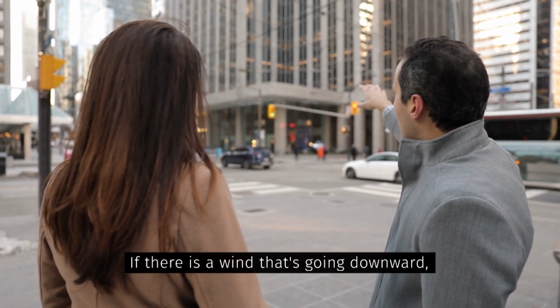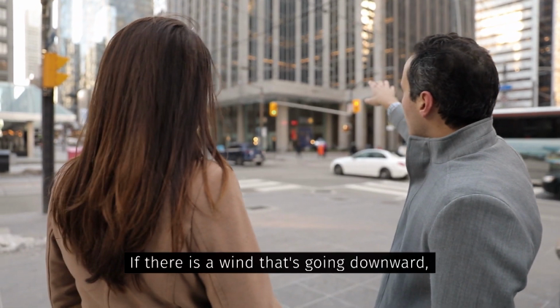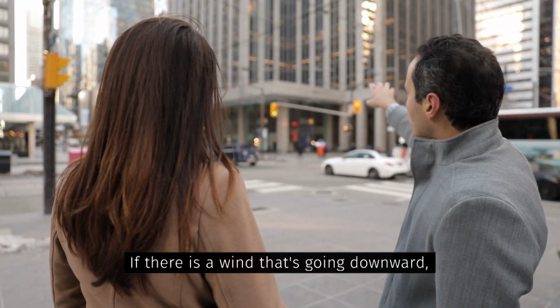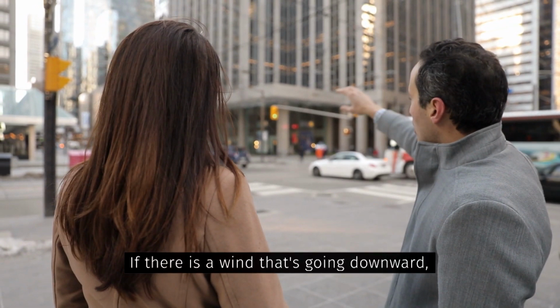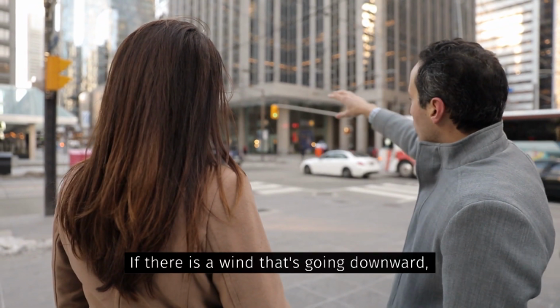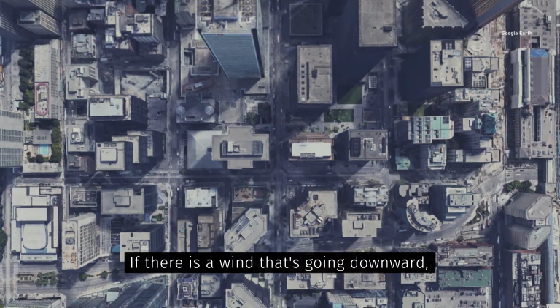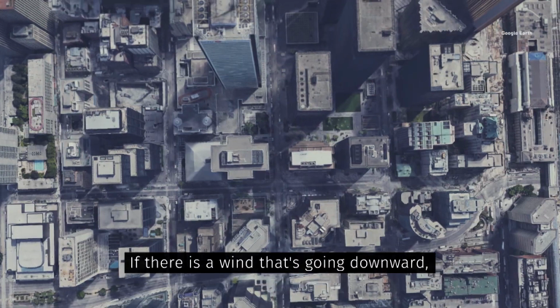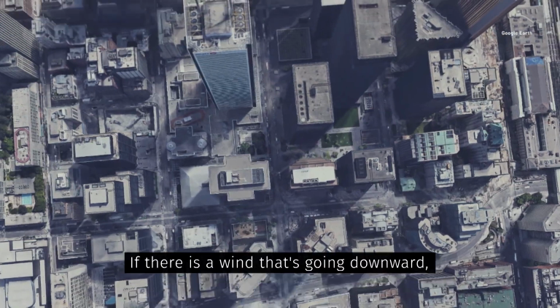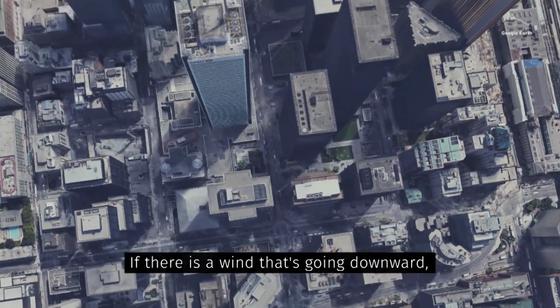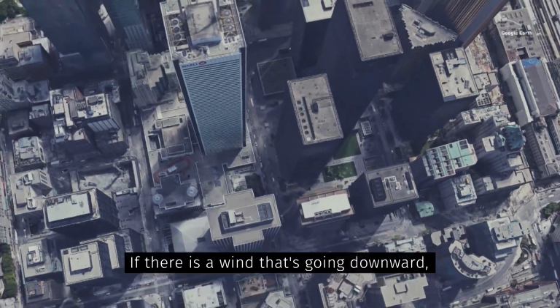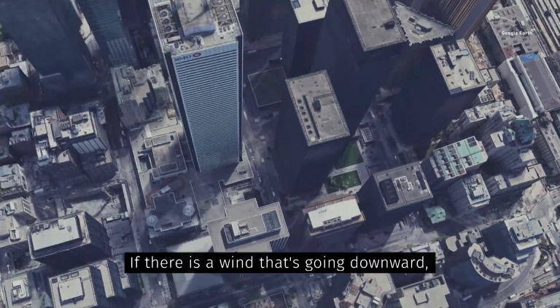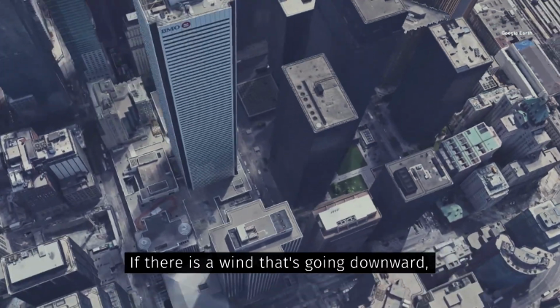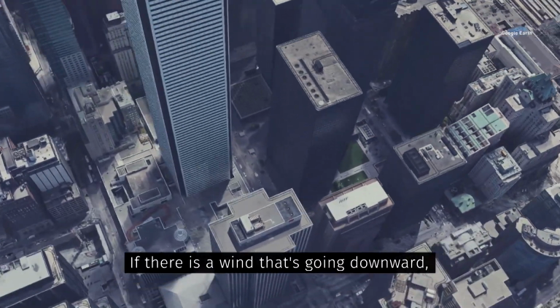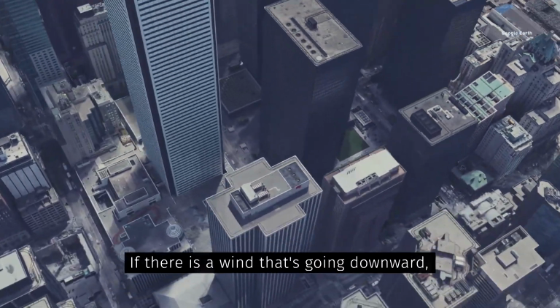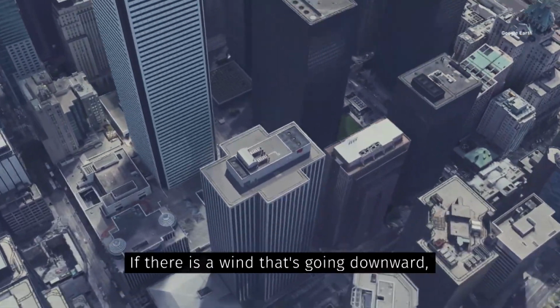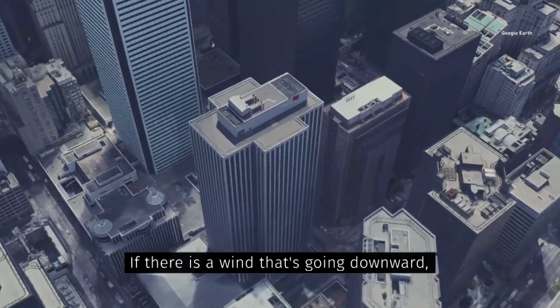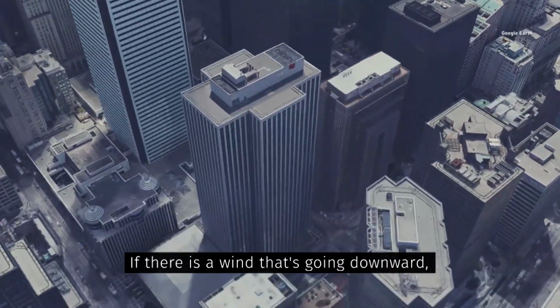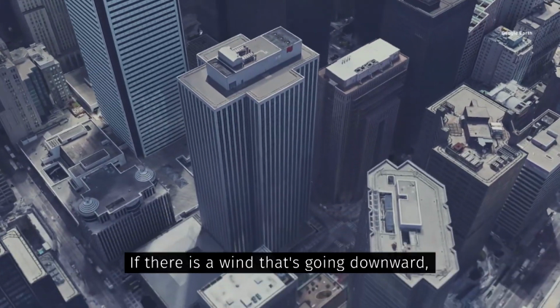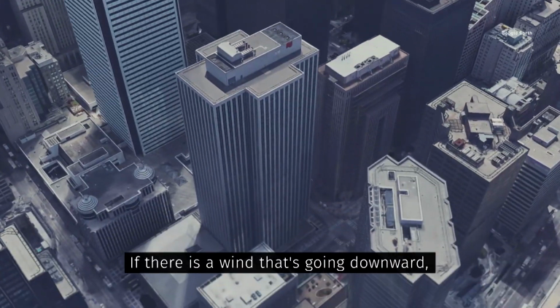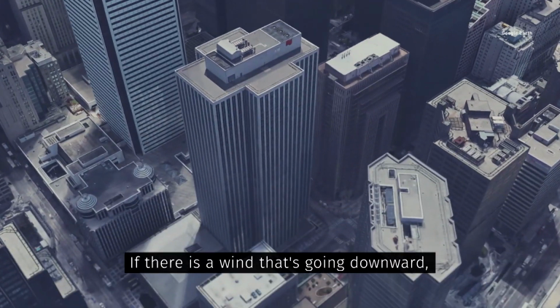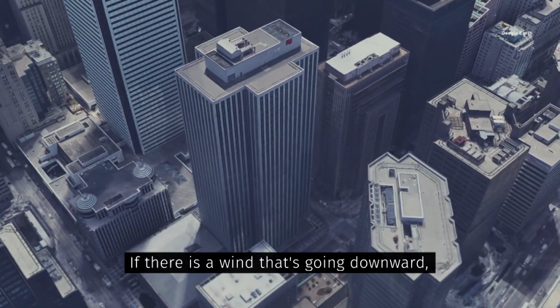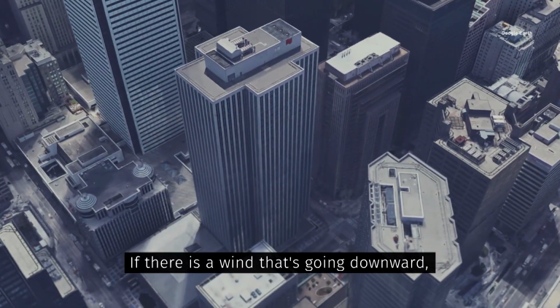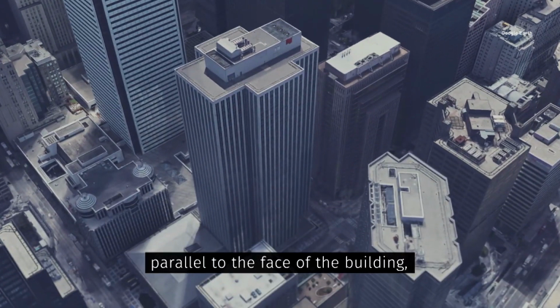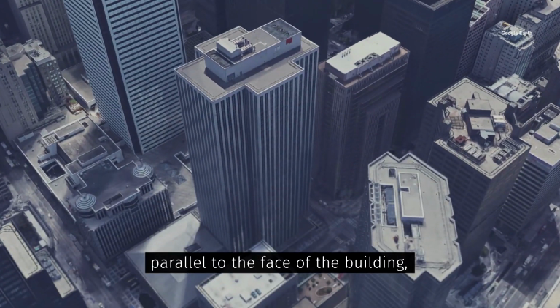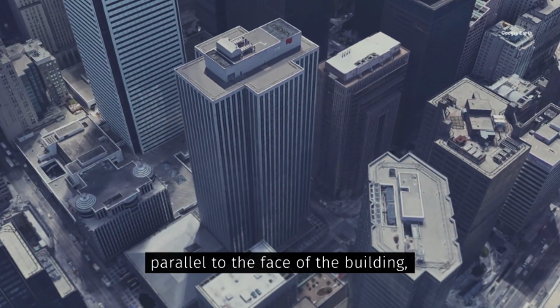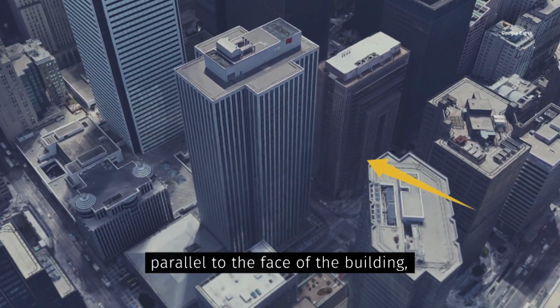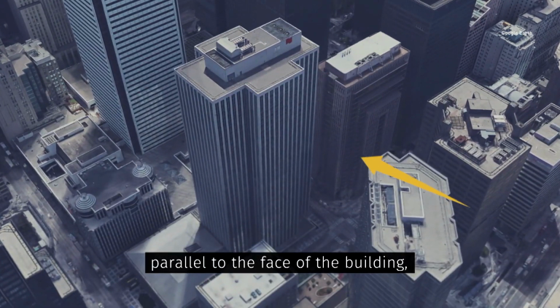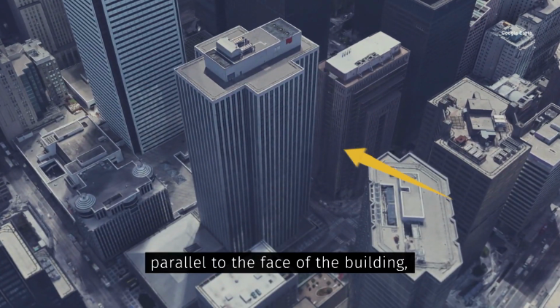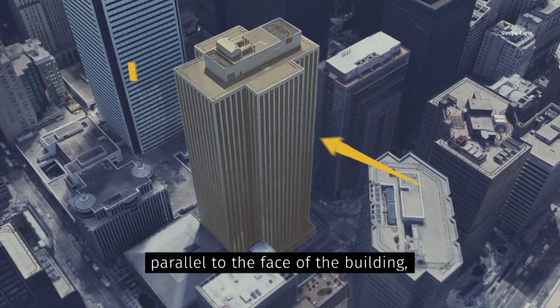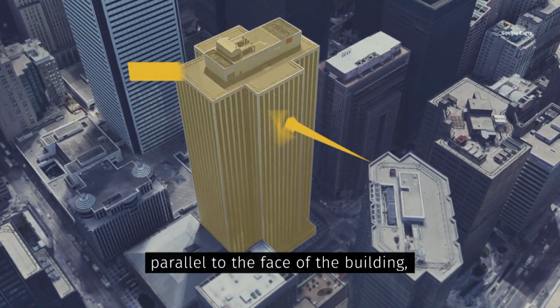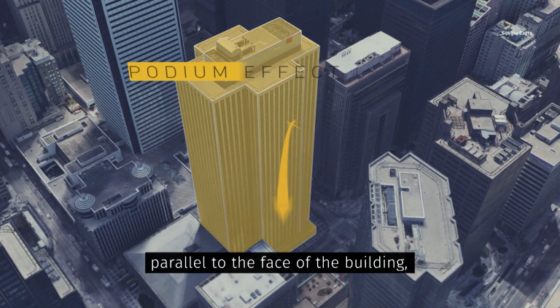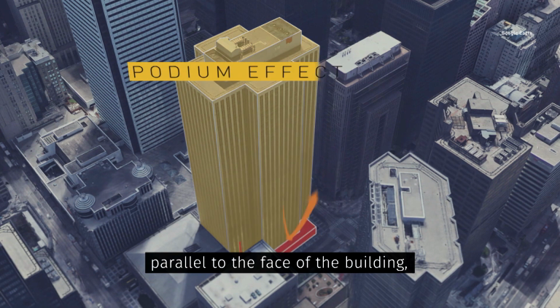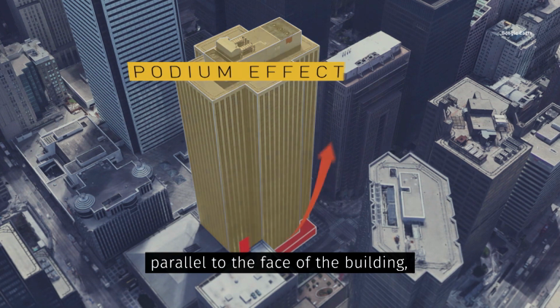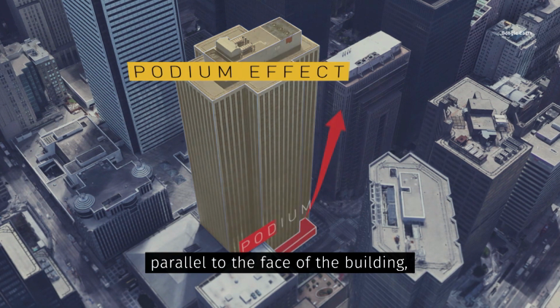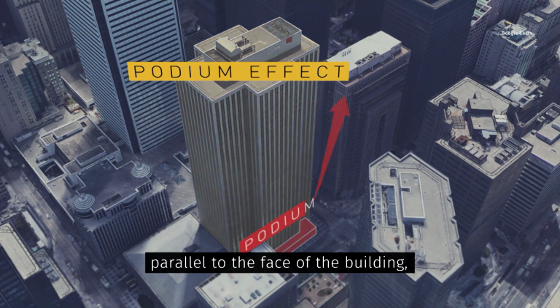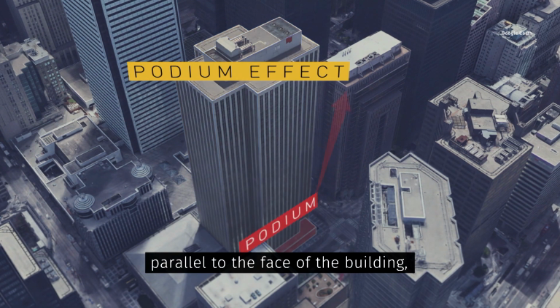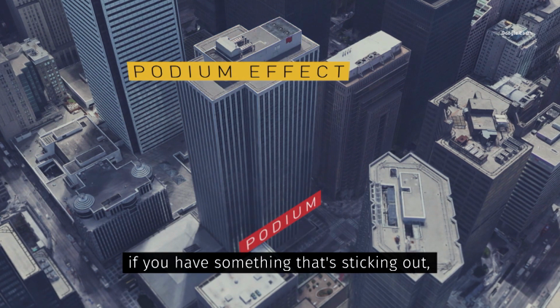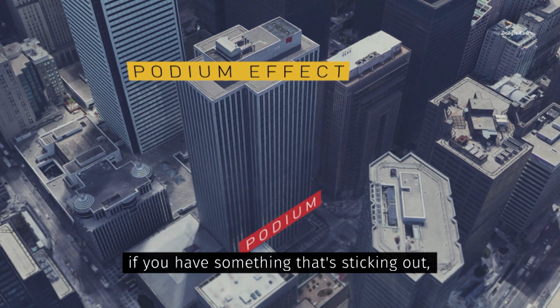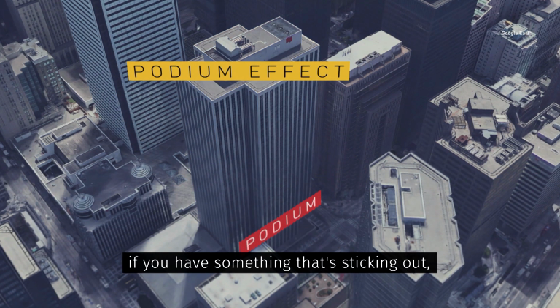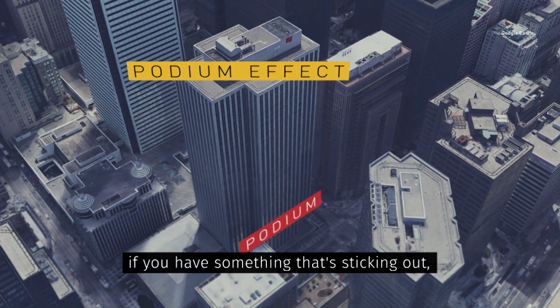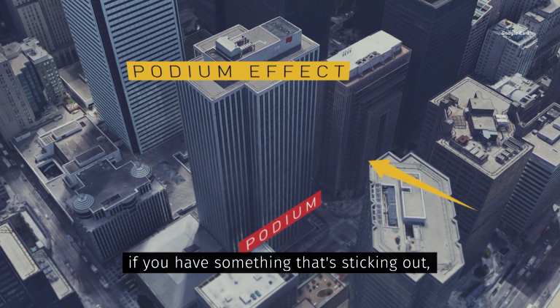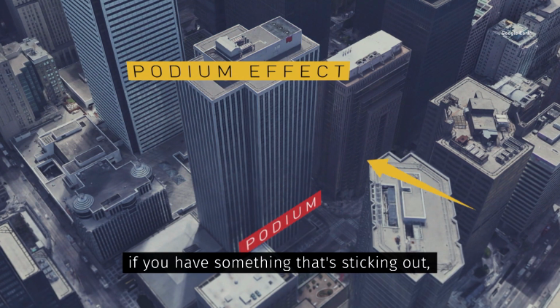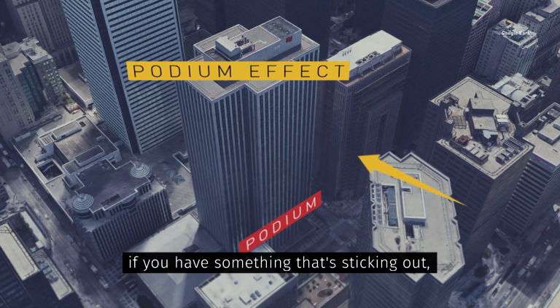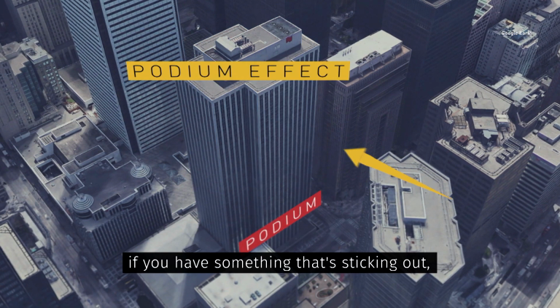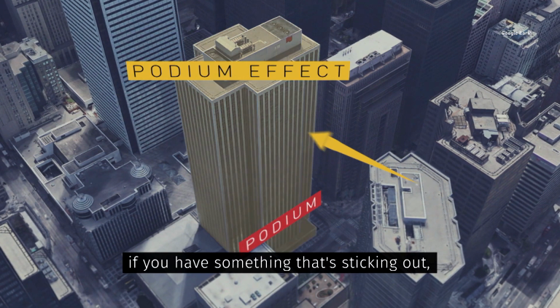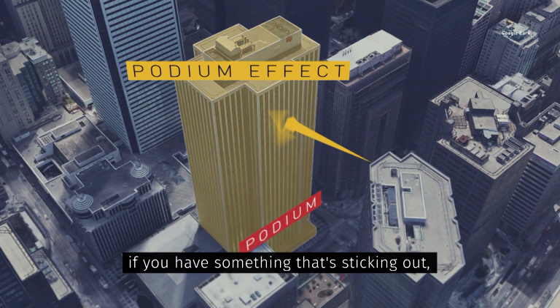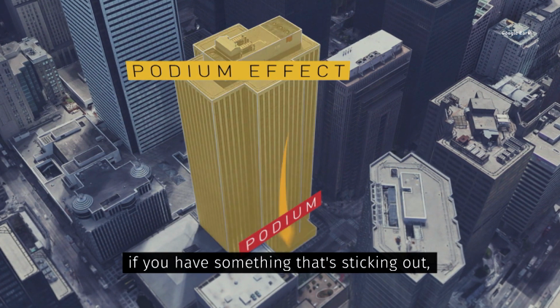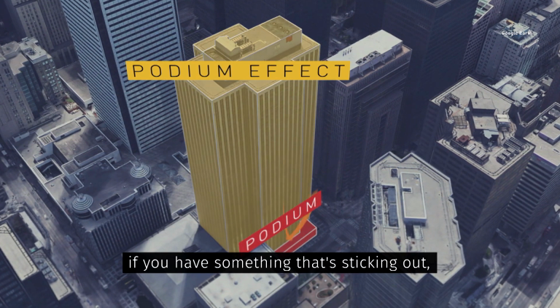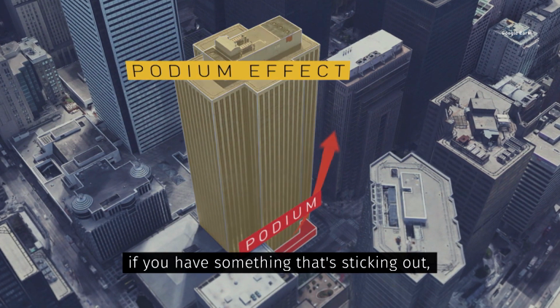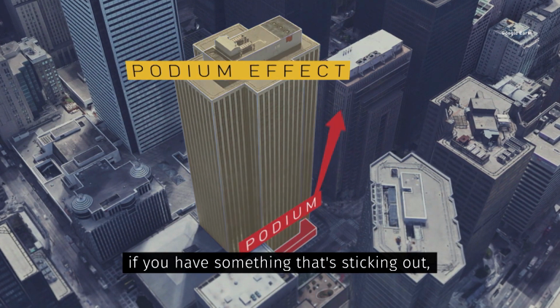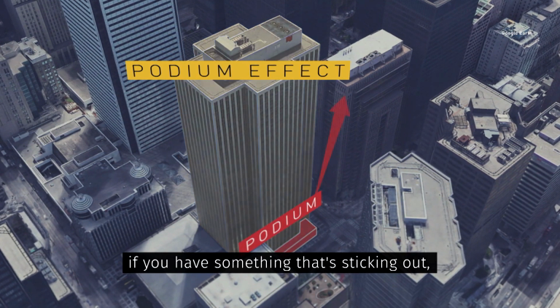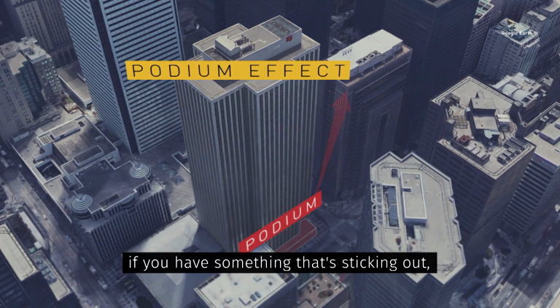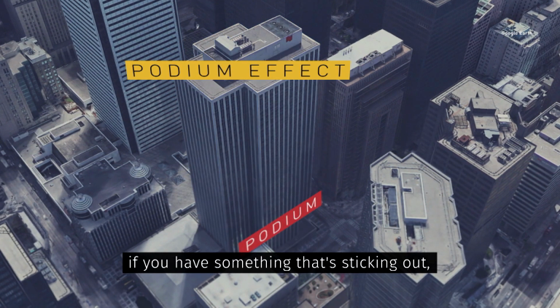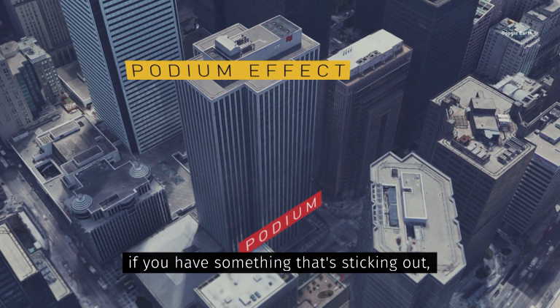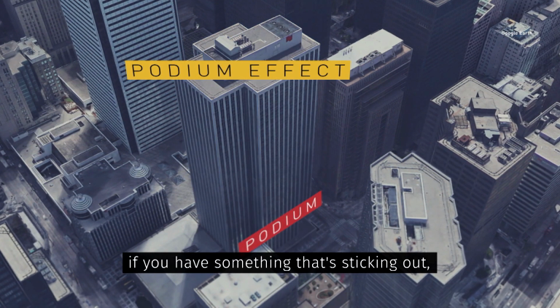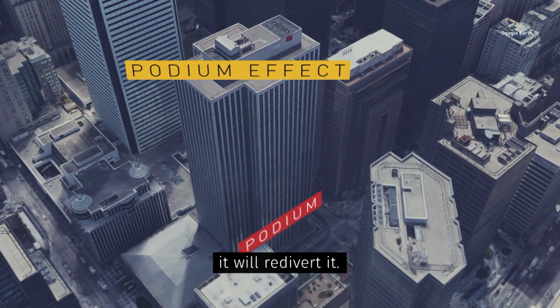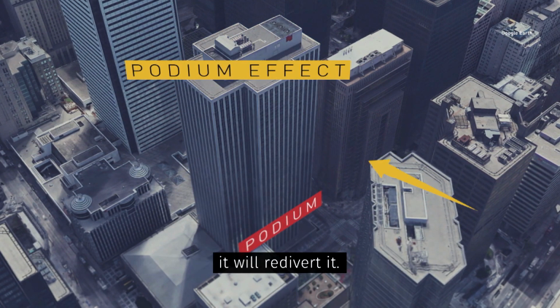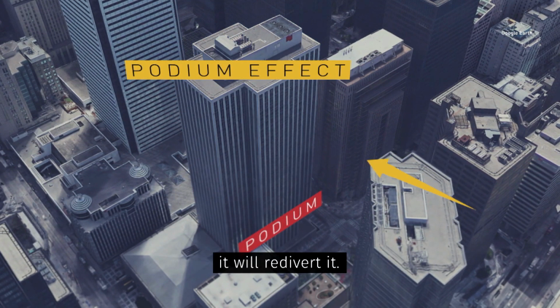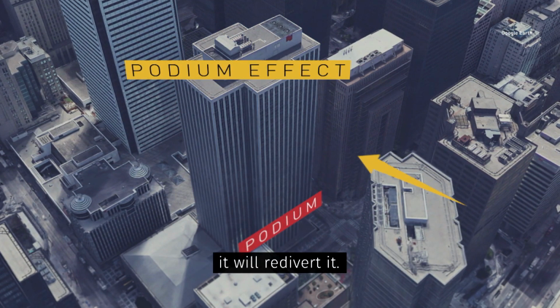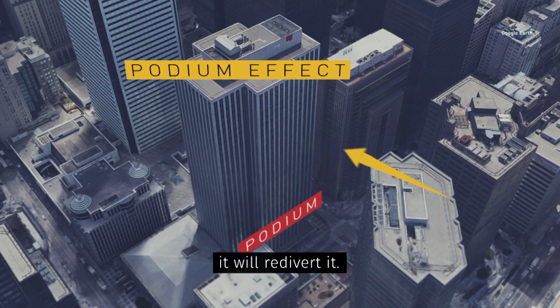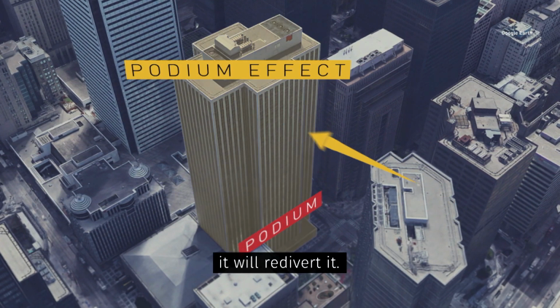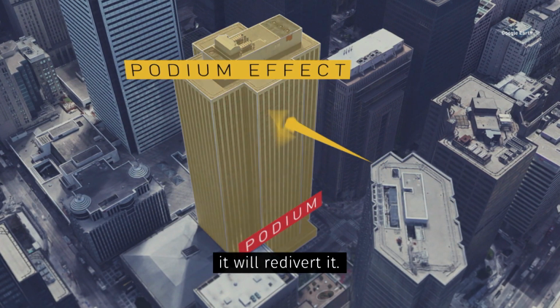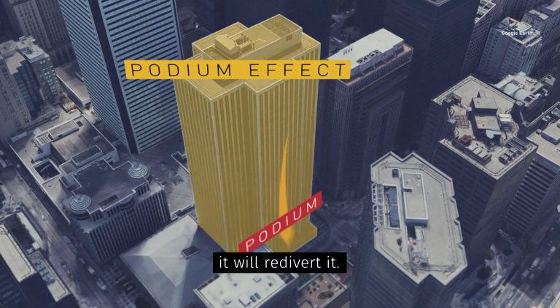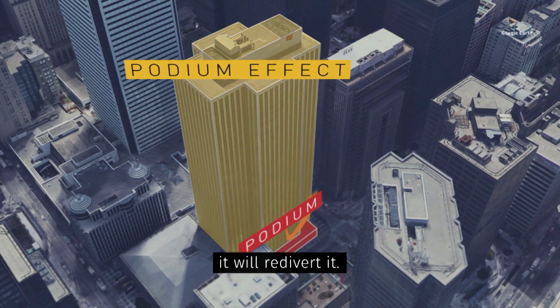There is wind that's going downward, parallel to the face of the building. If you have something sticking out, it will re-divert it.